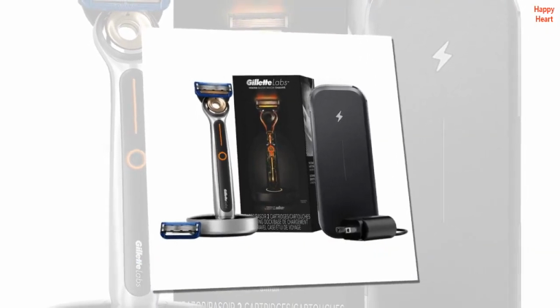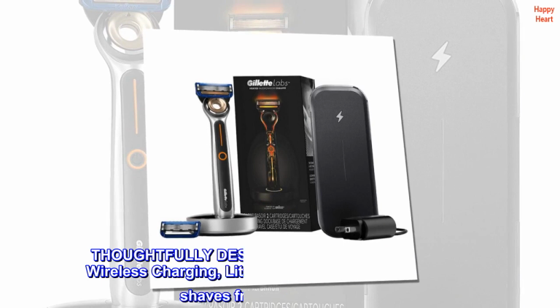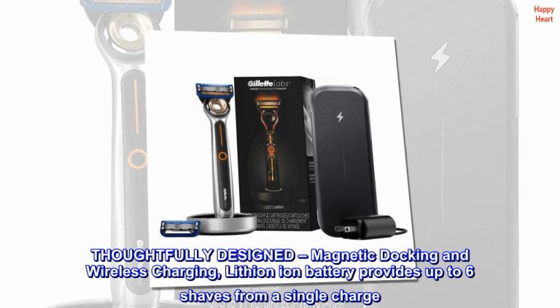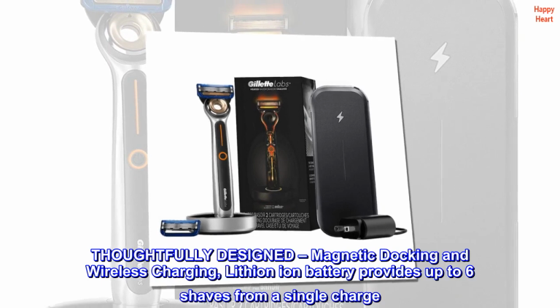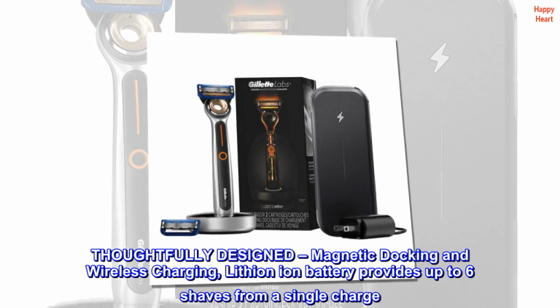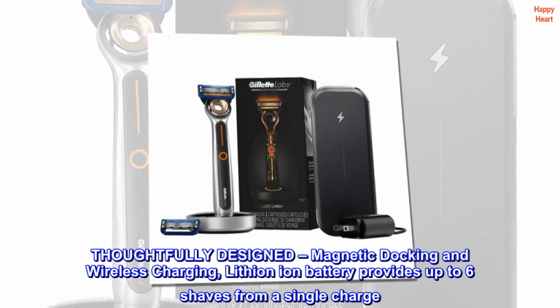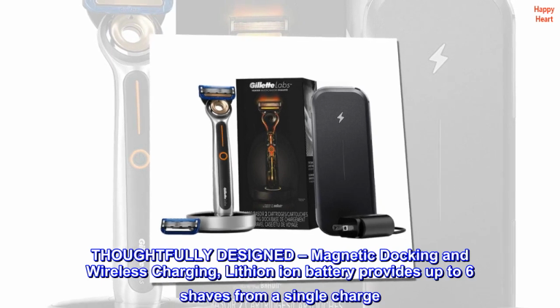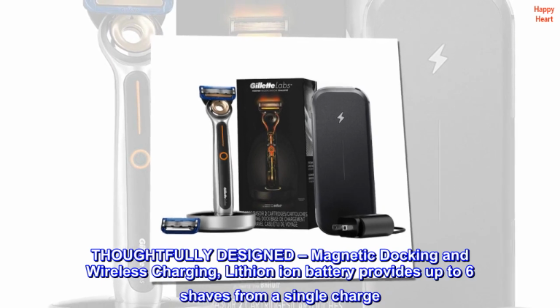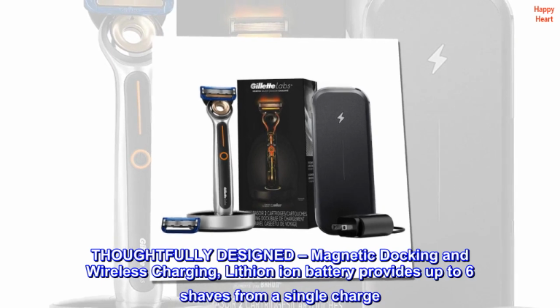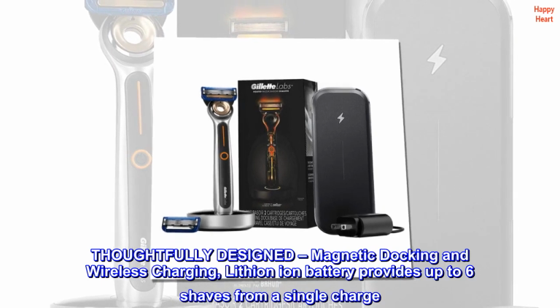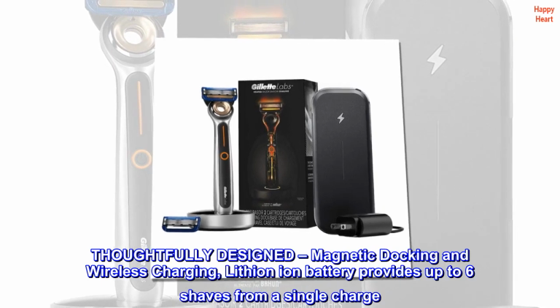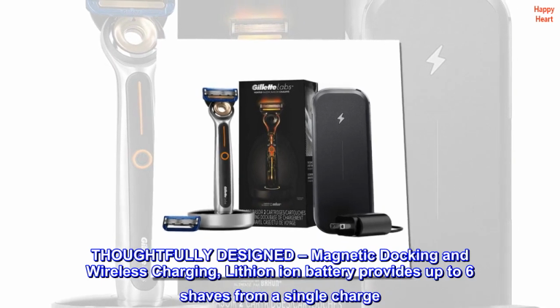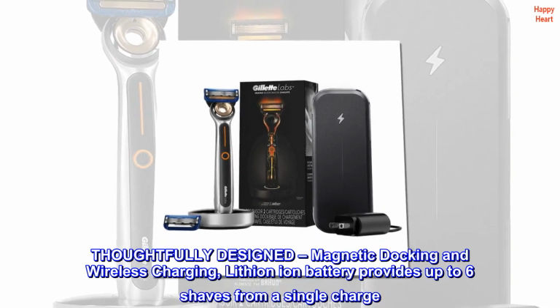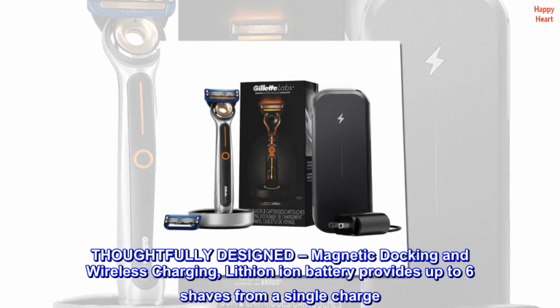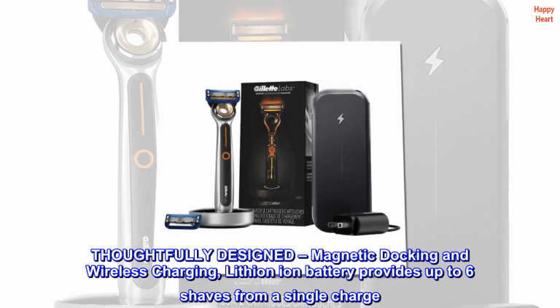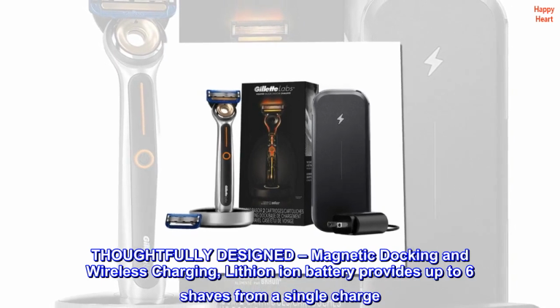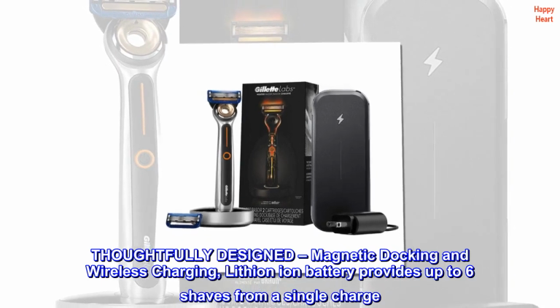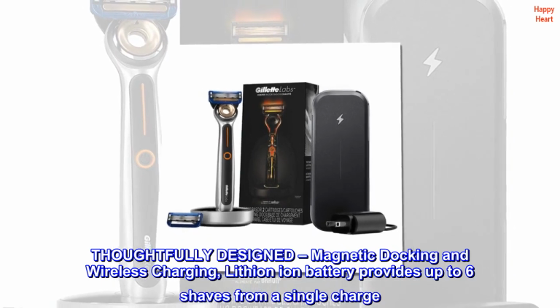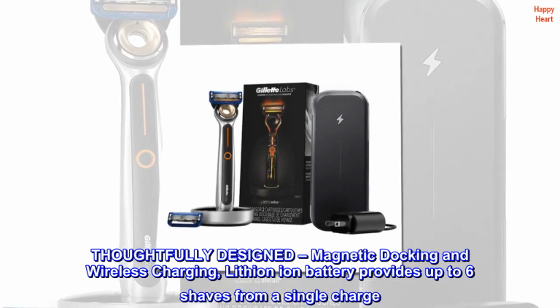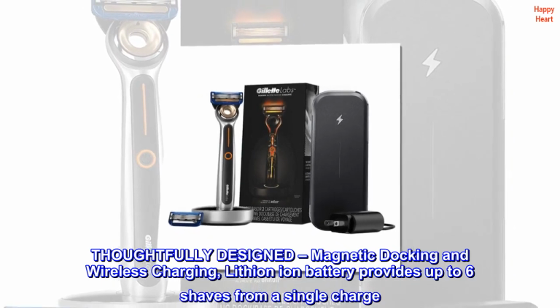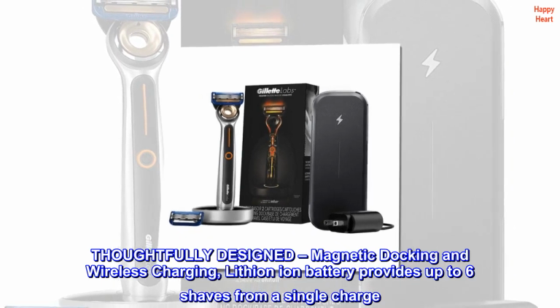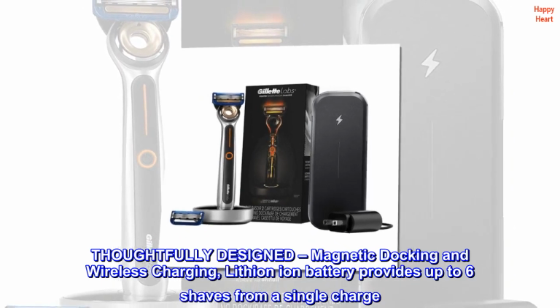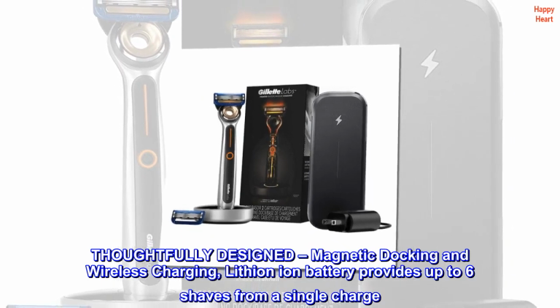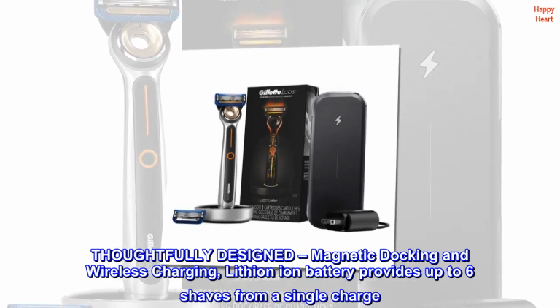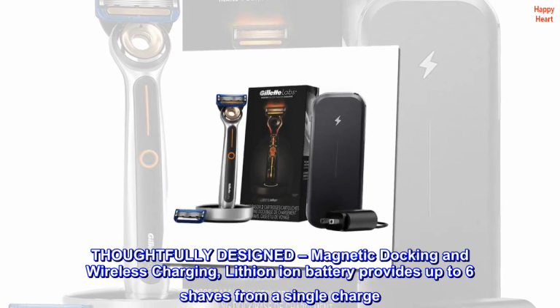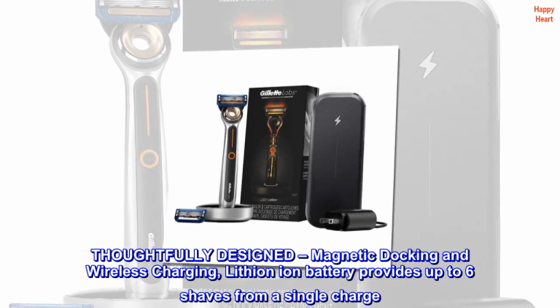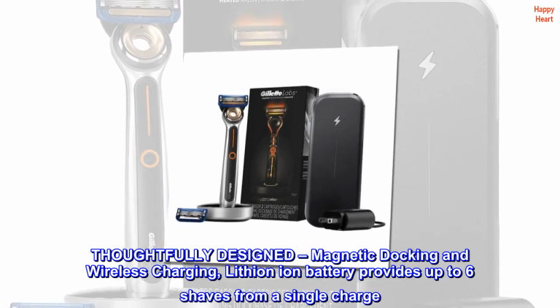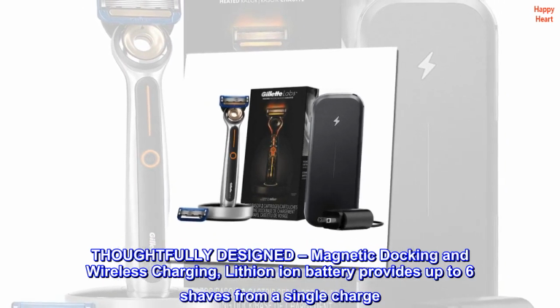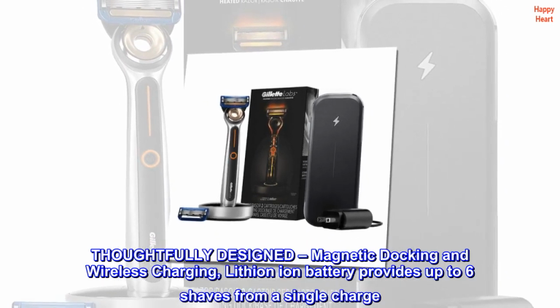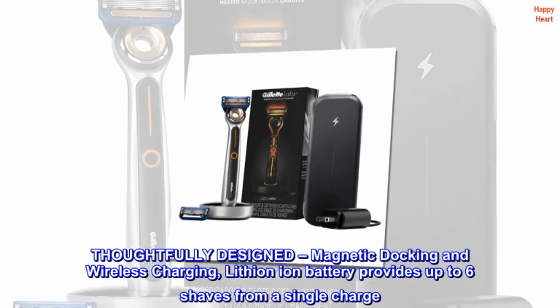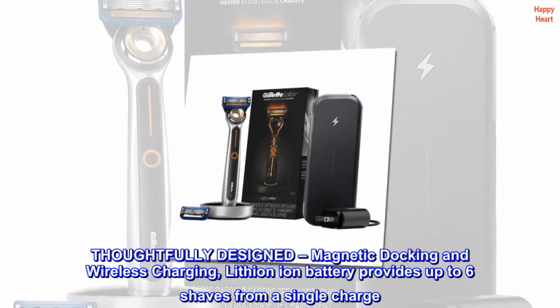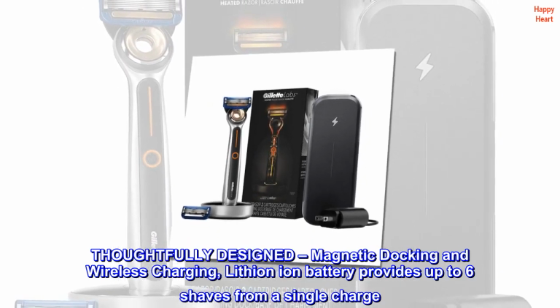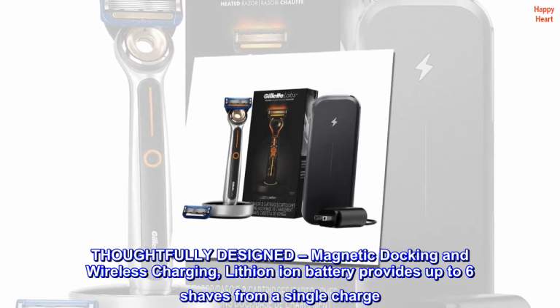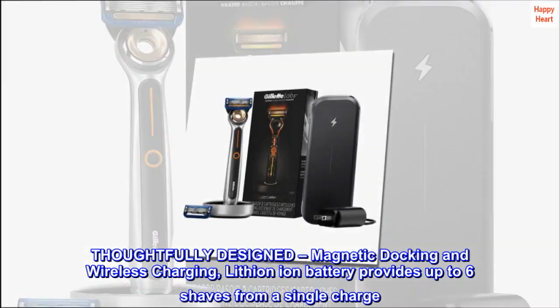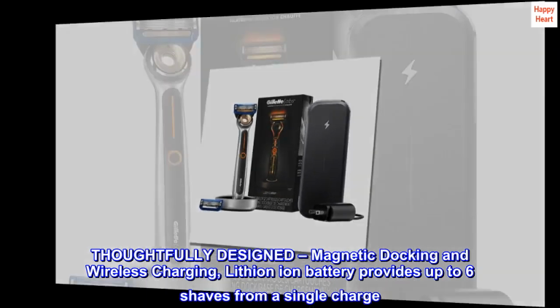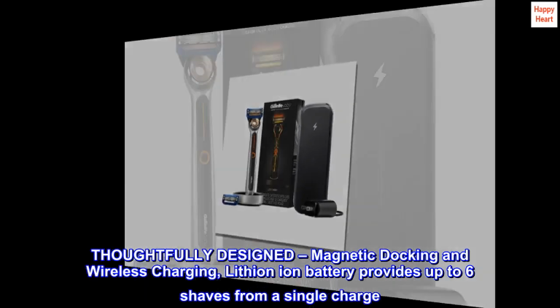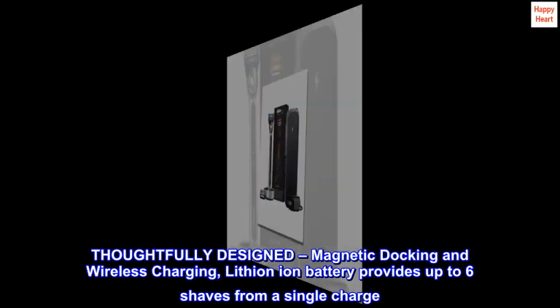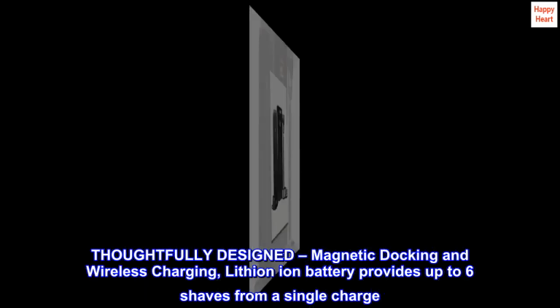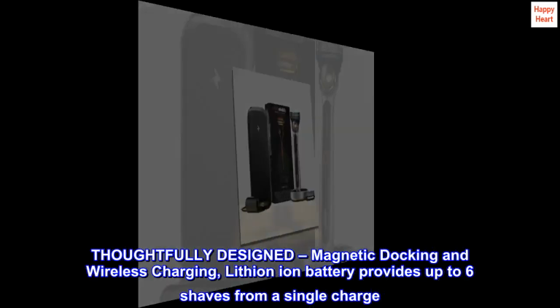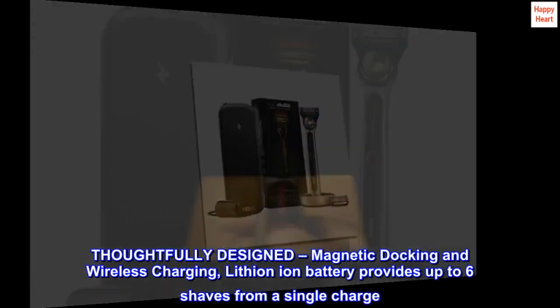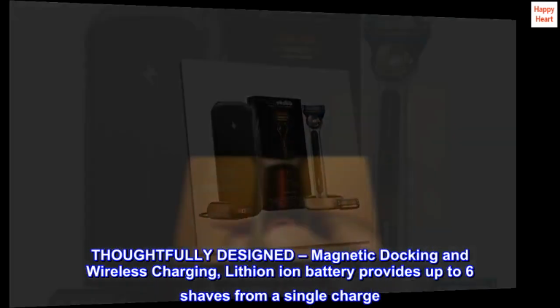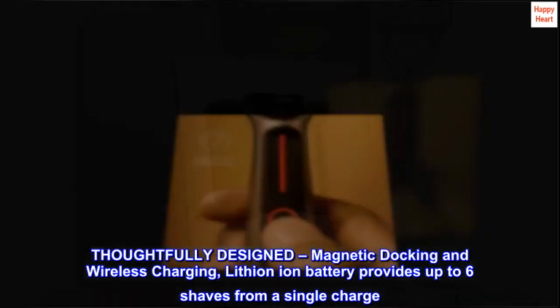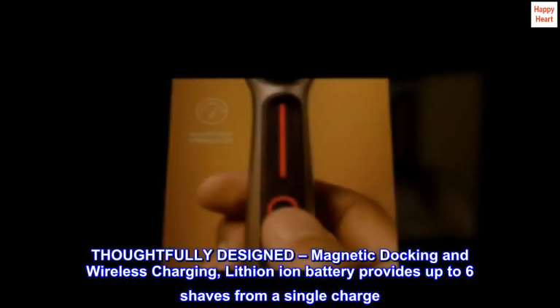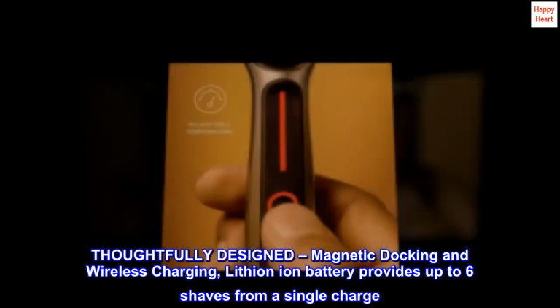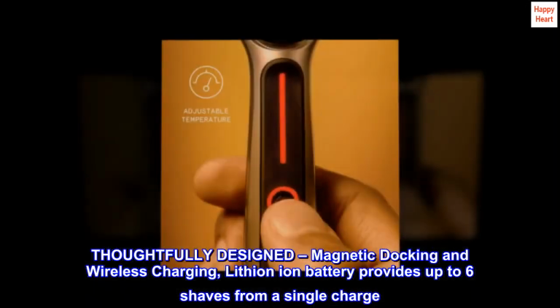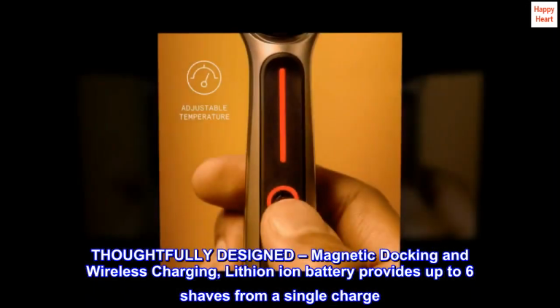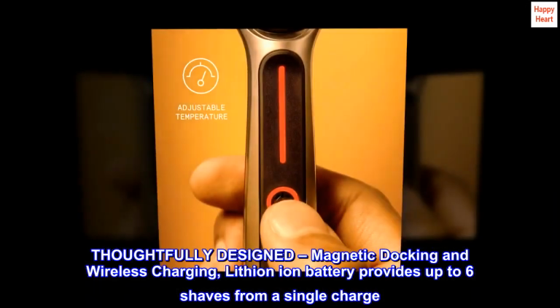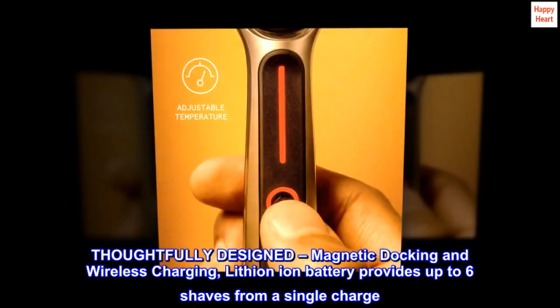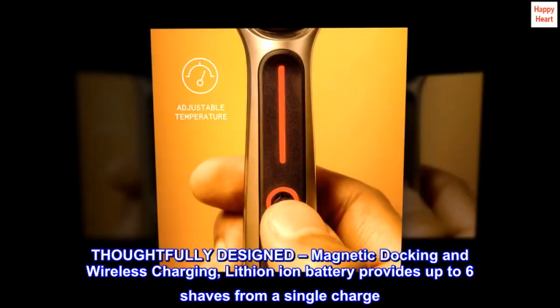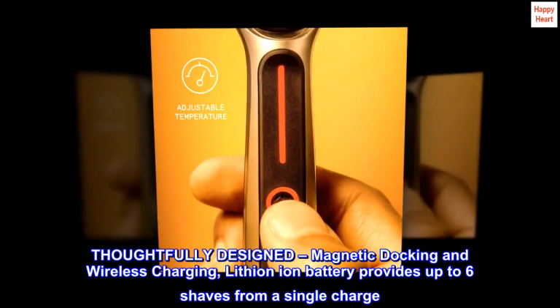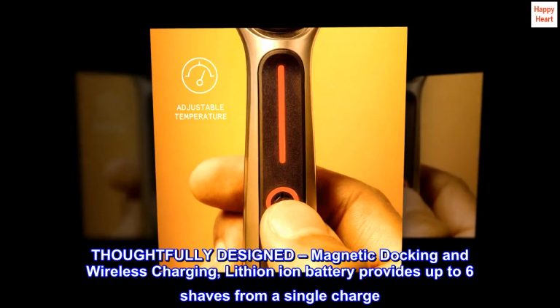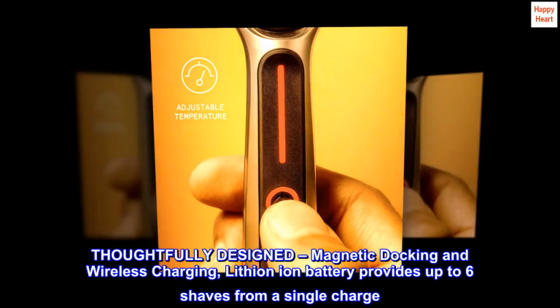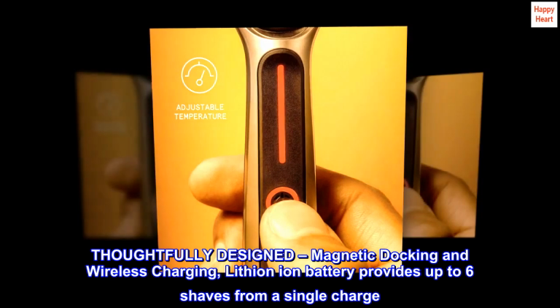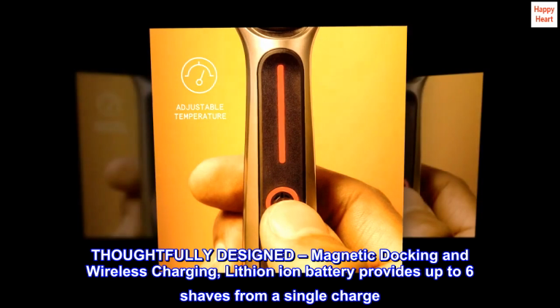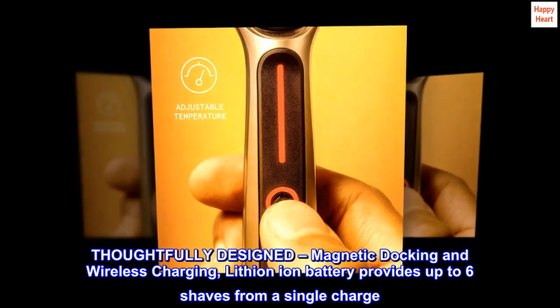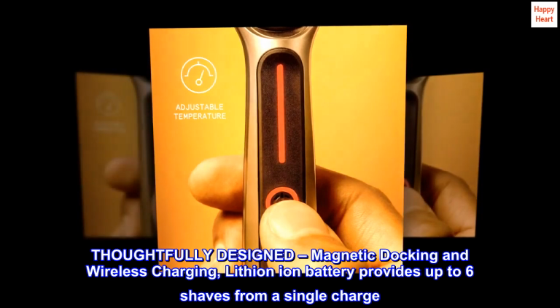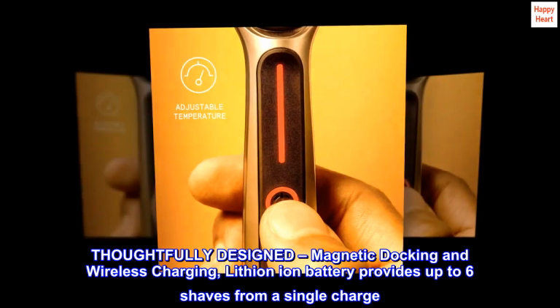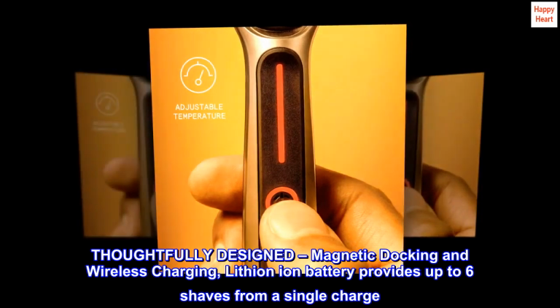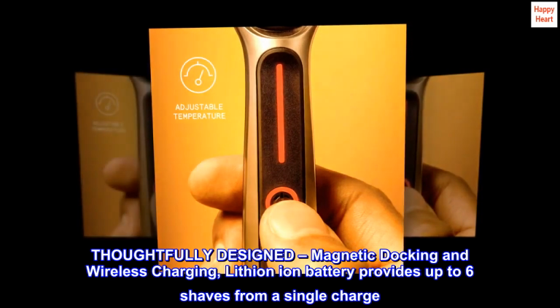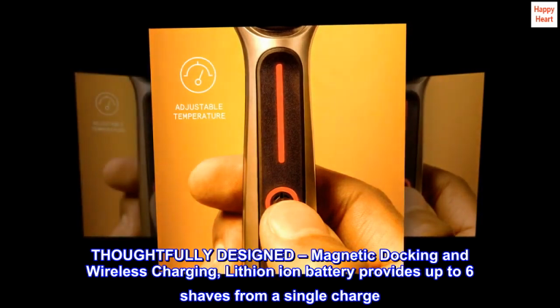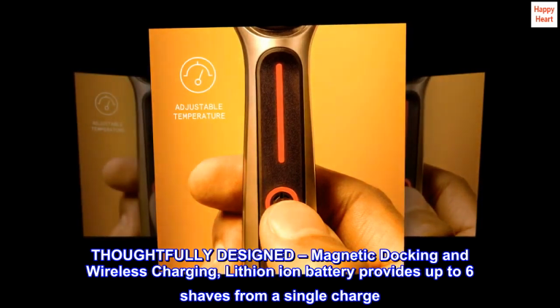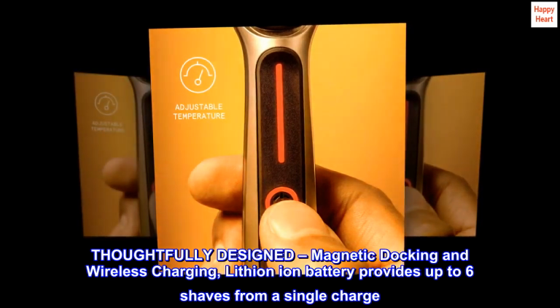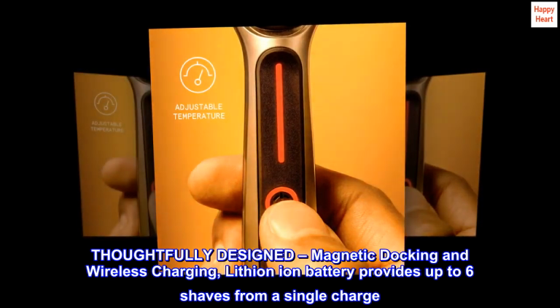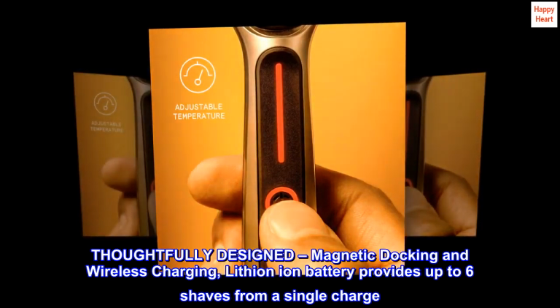Thoughtfully designed with magnetic docking and wireless charging — lithium-ion battery provides up to six shaves from a single charge.